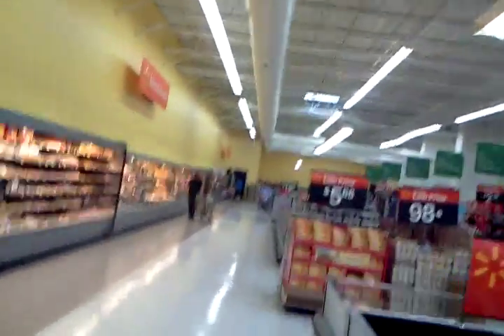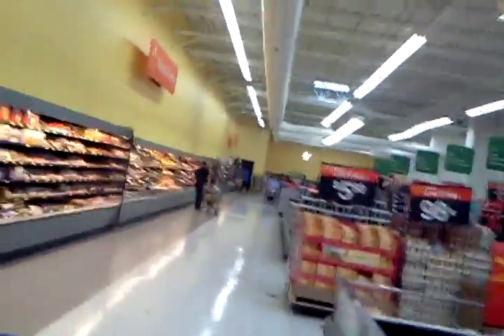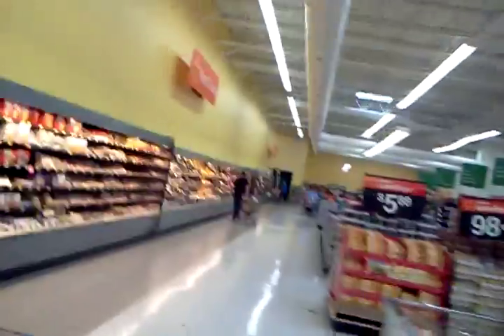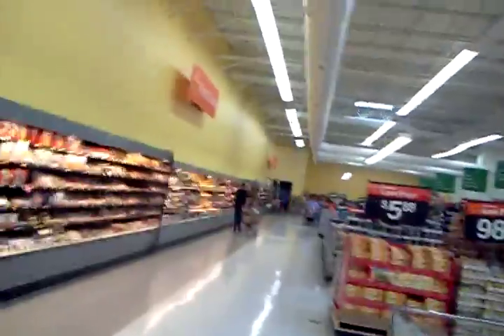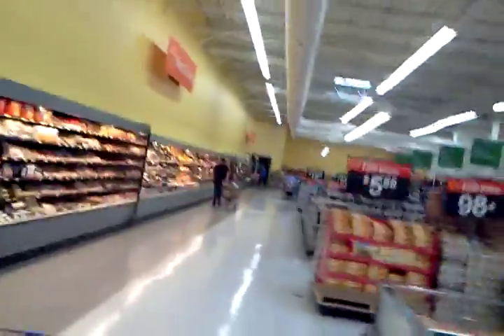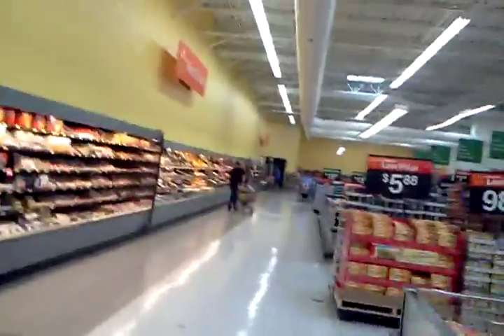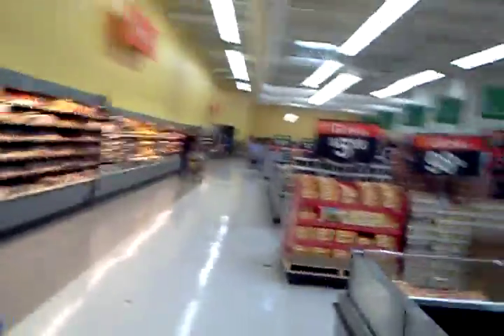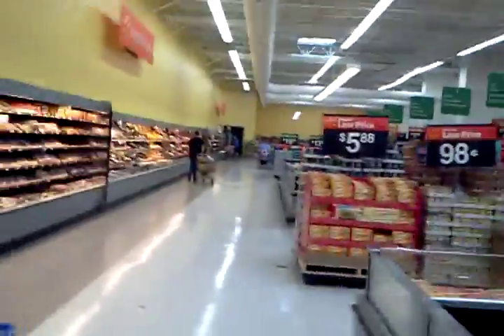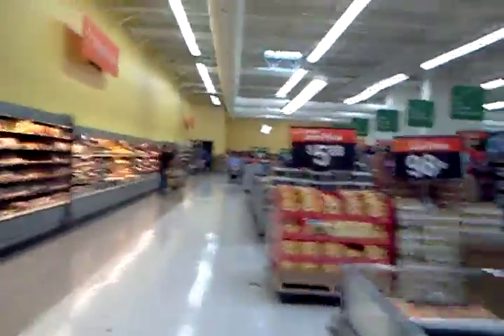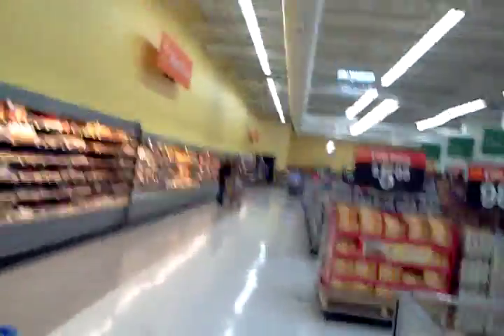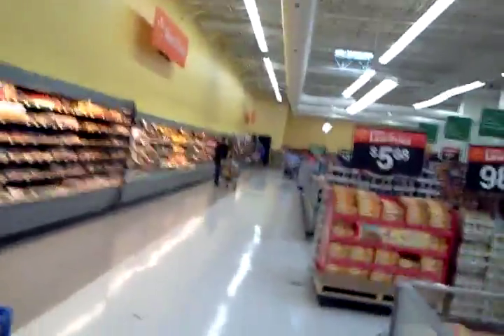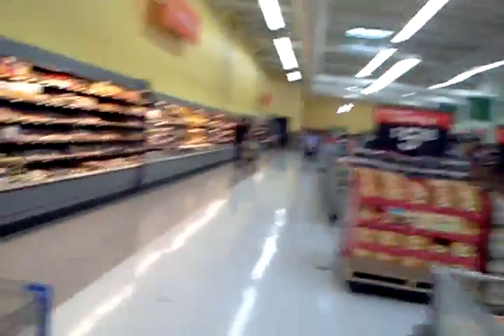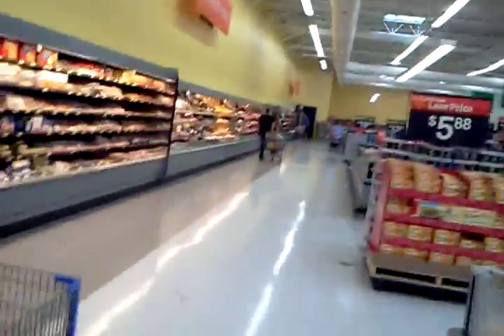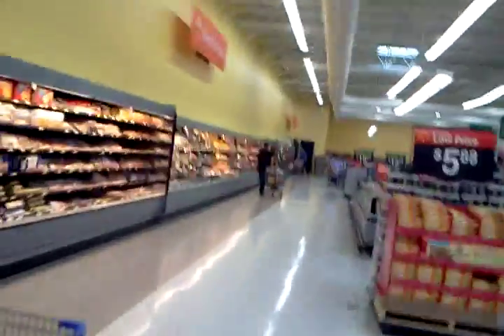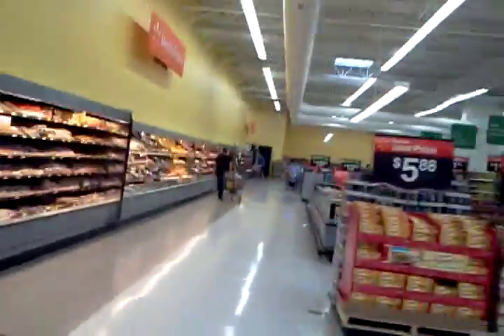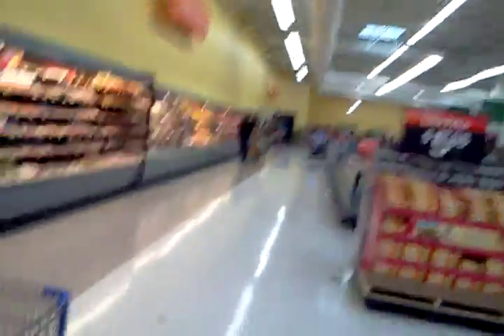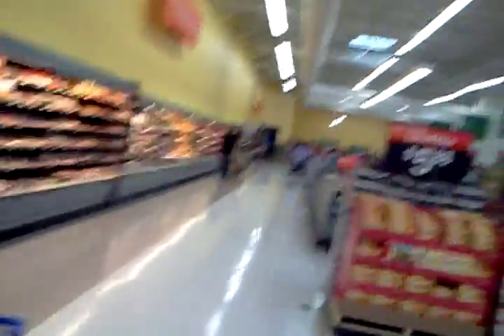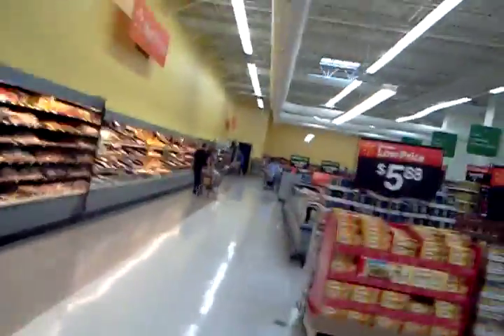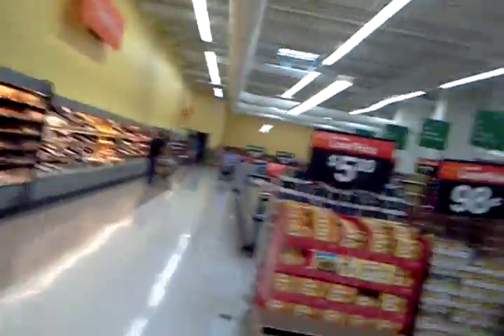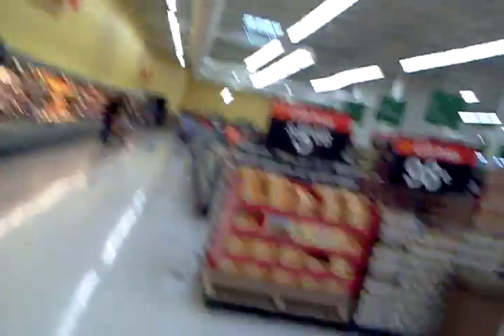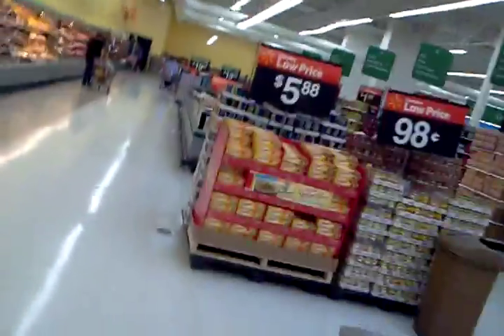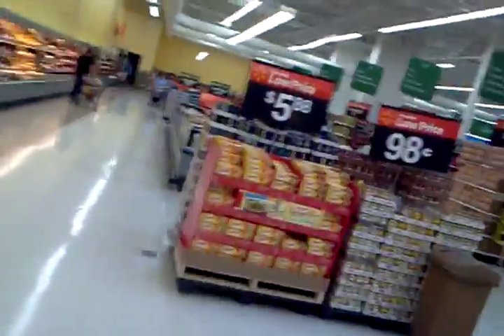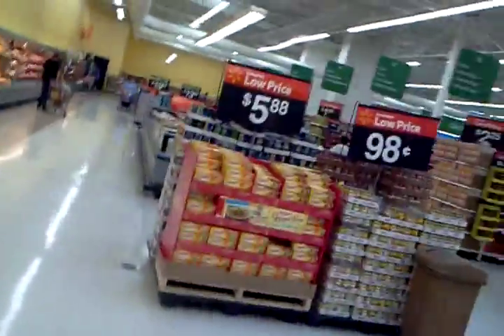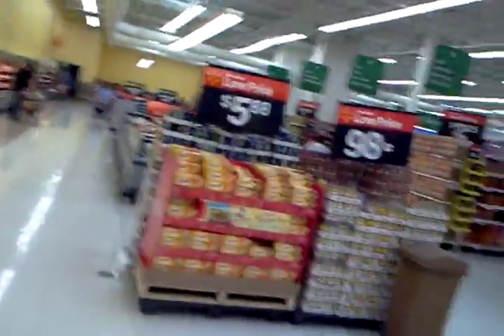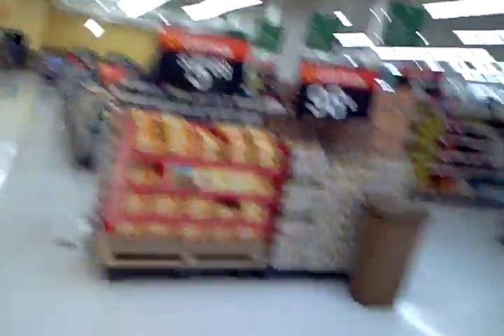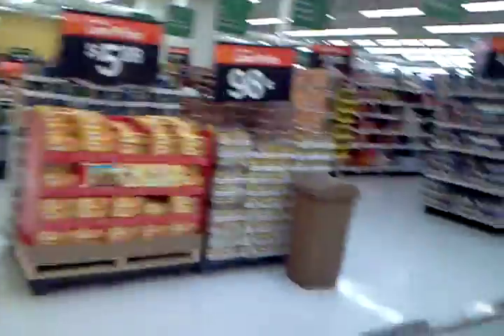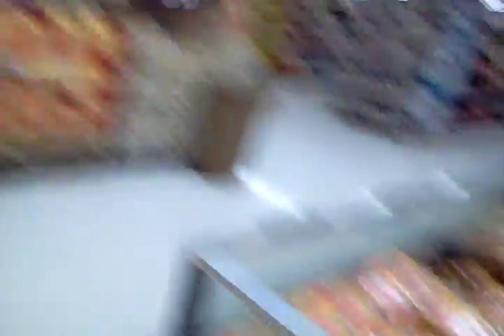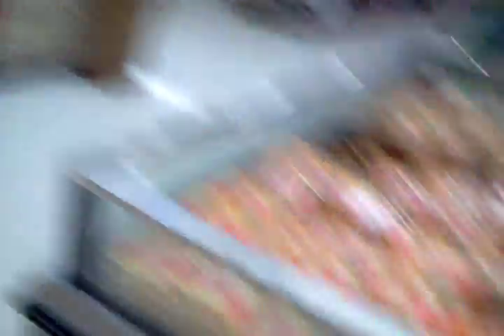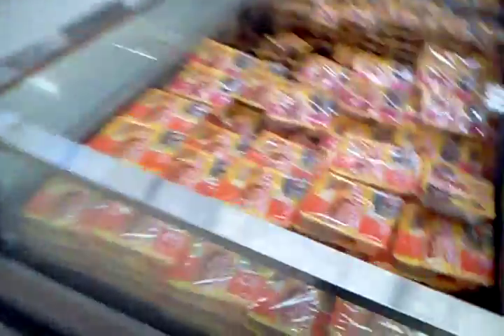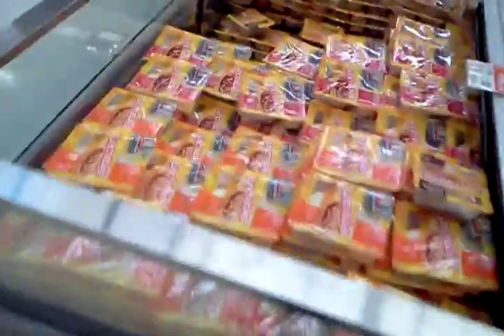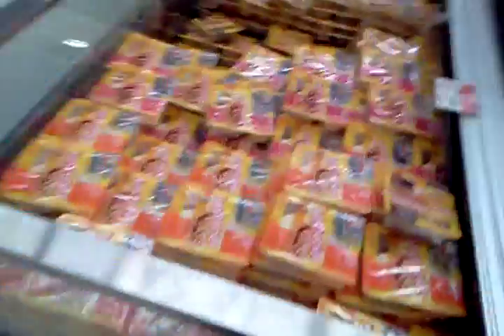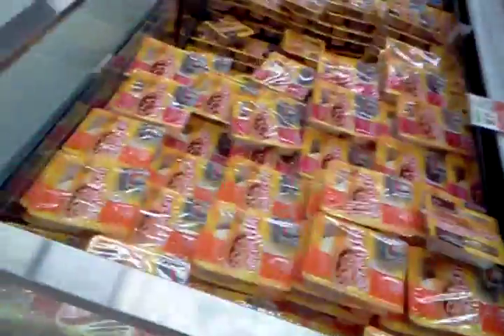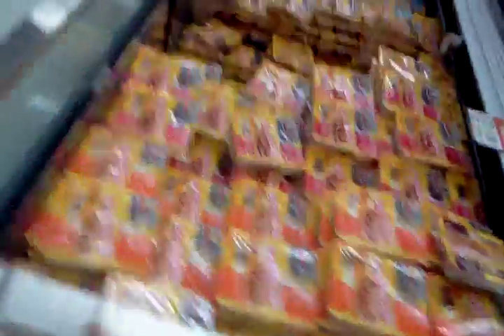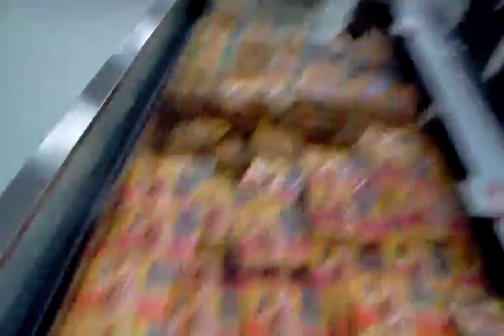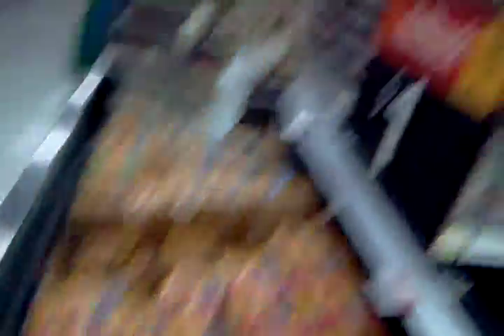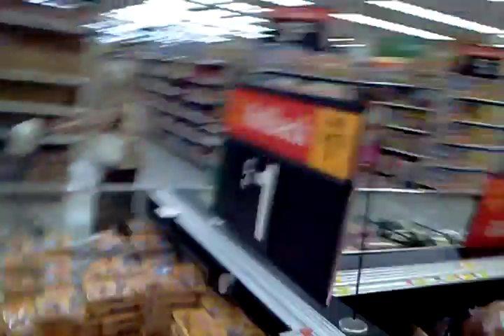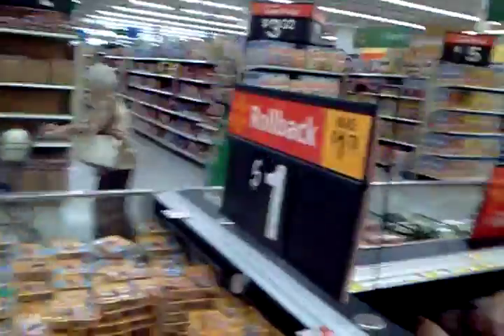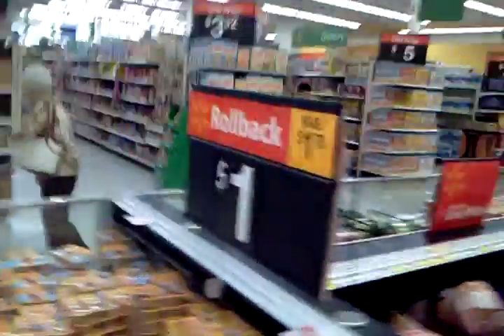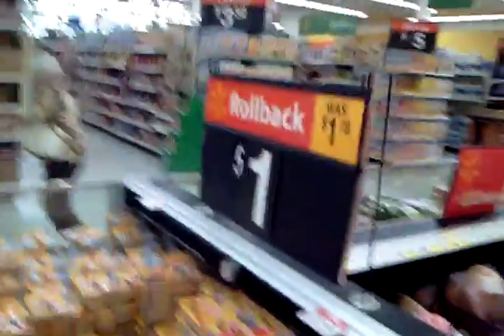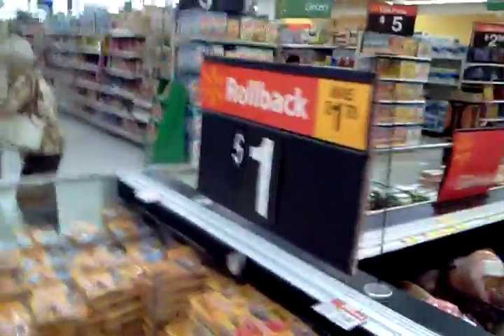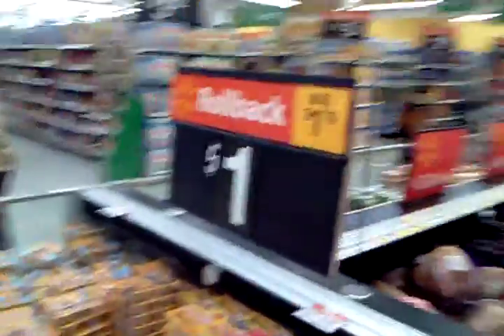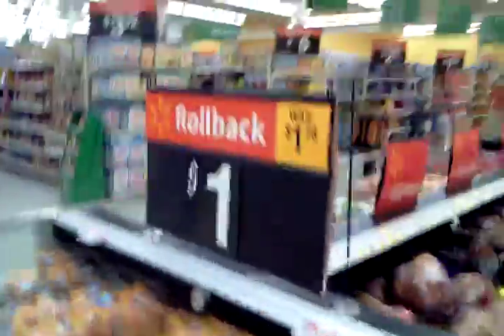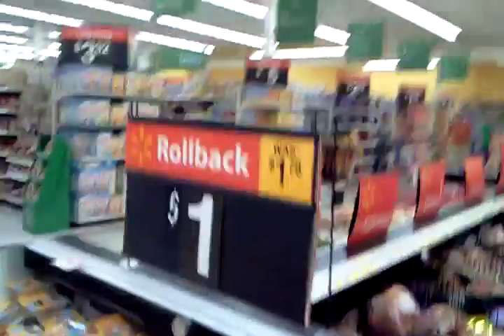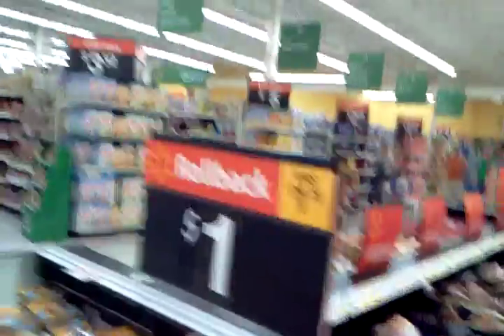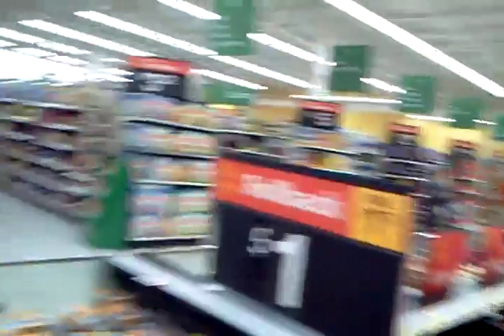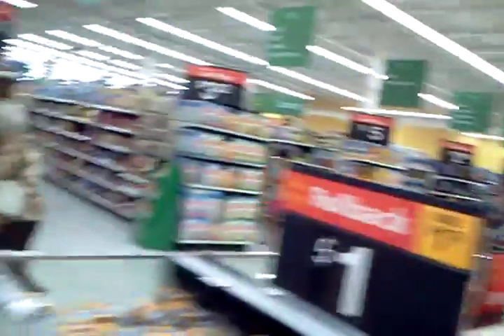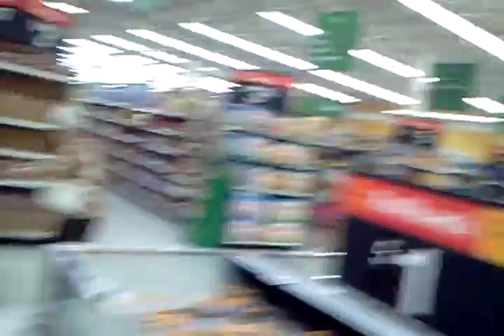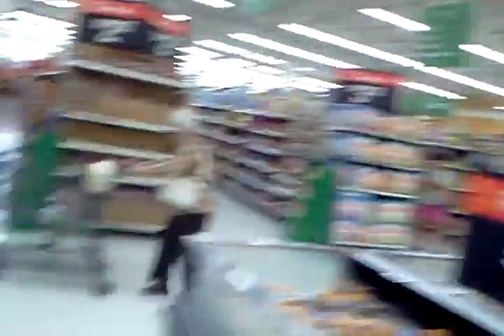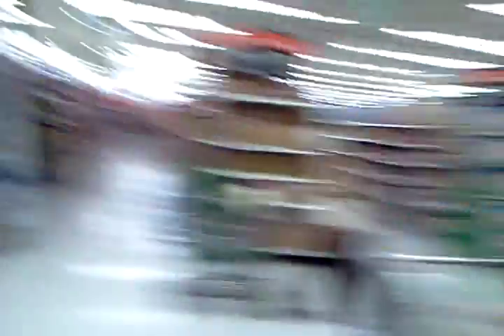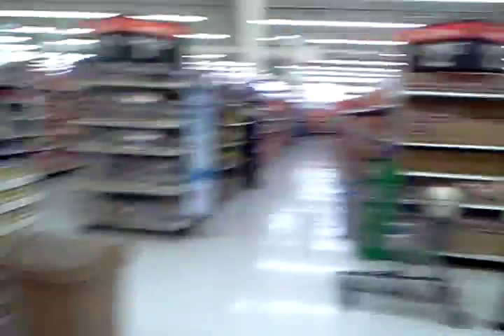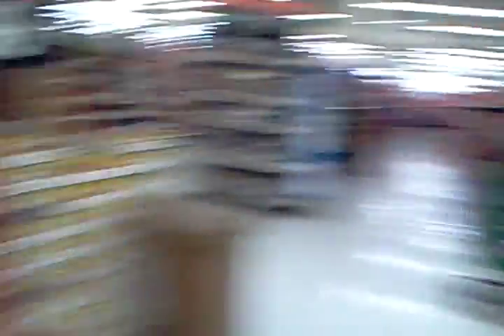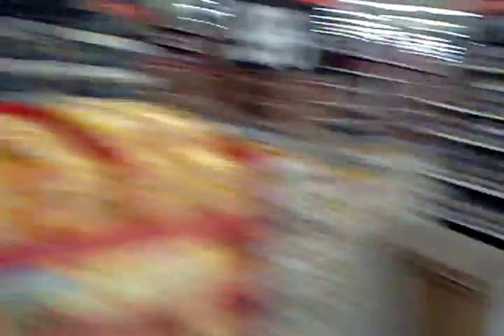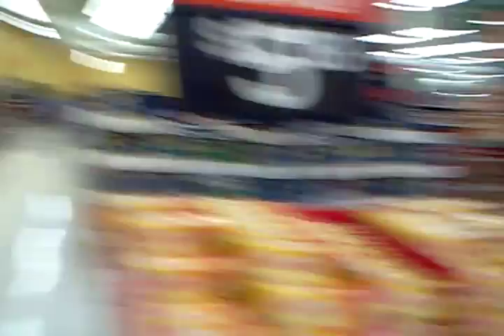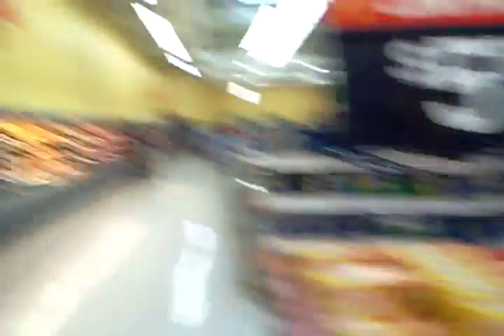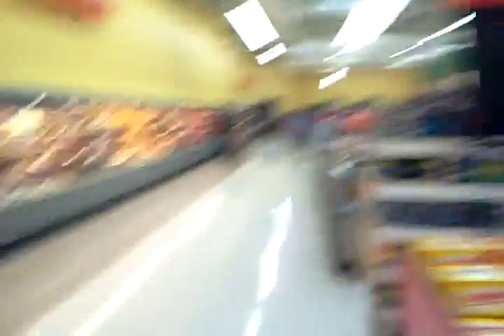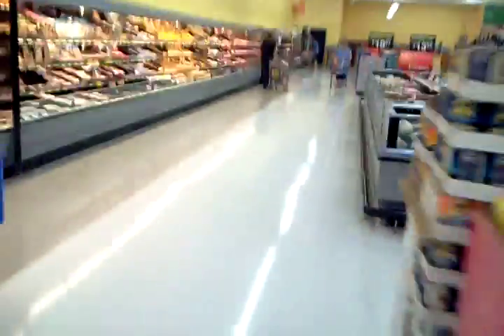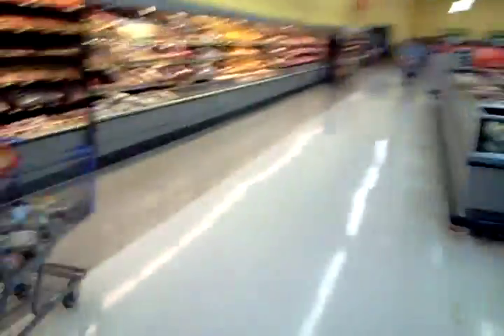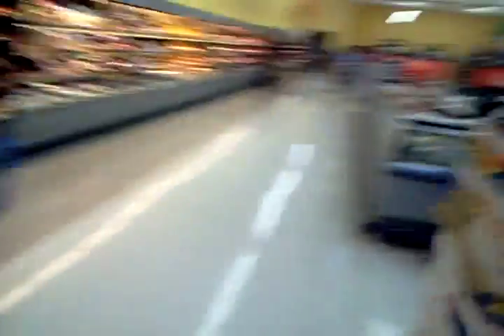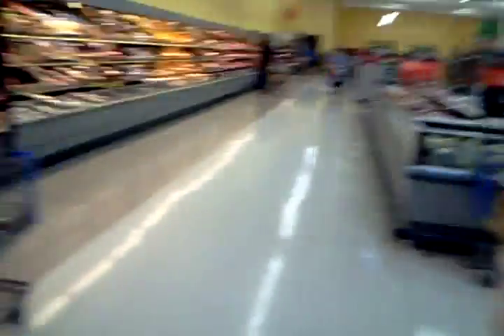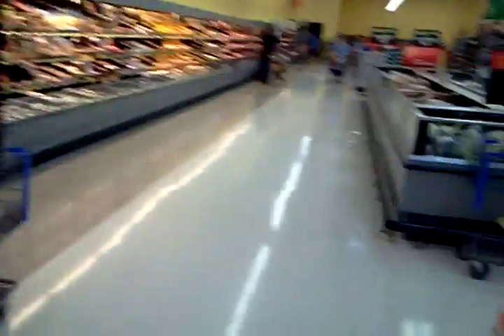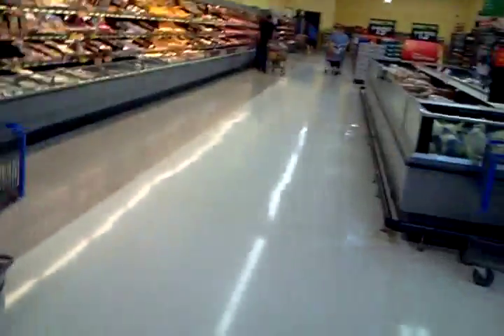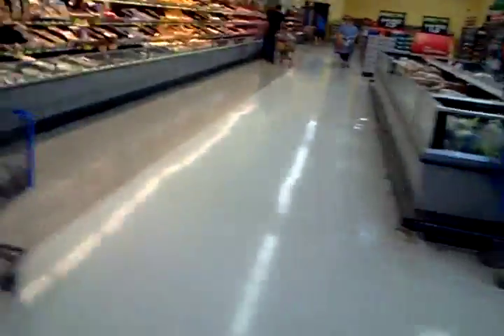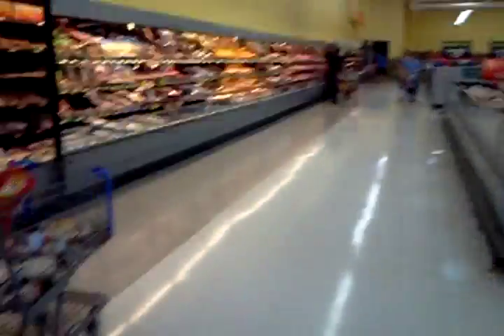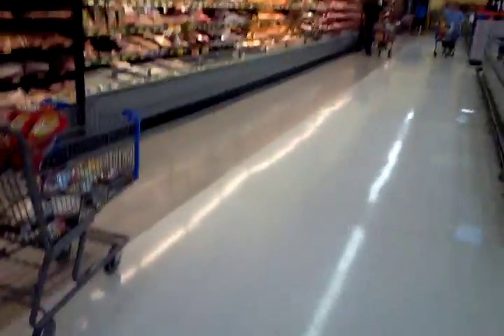Nice store, ain't it? Lunchables for a dollar — was $1.78. Beer over there.